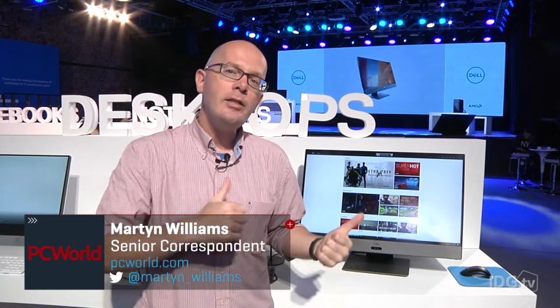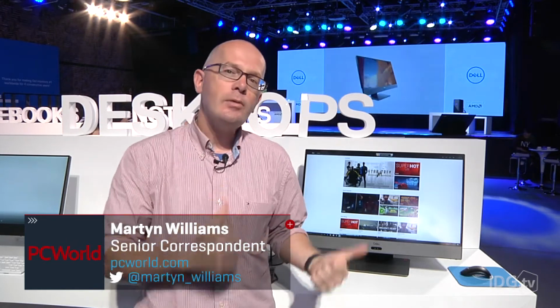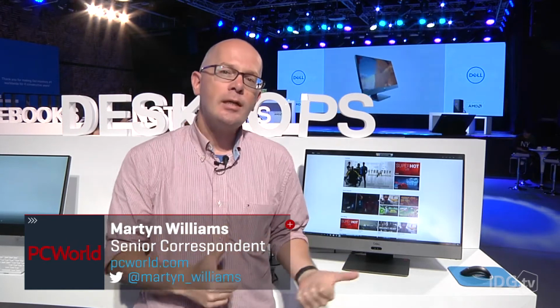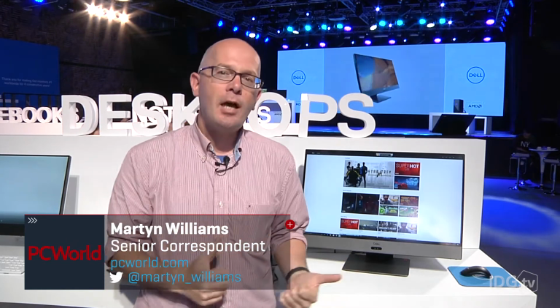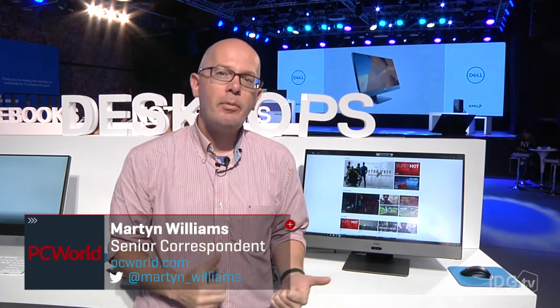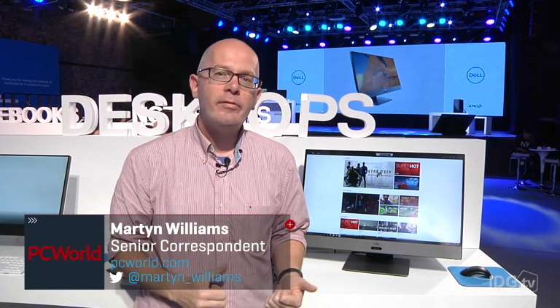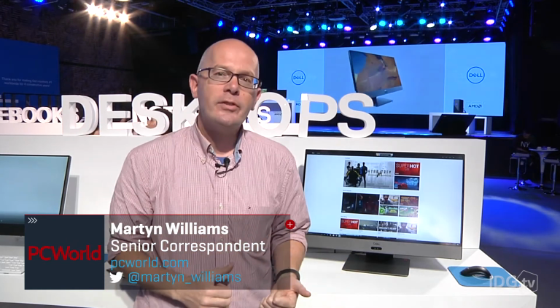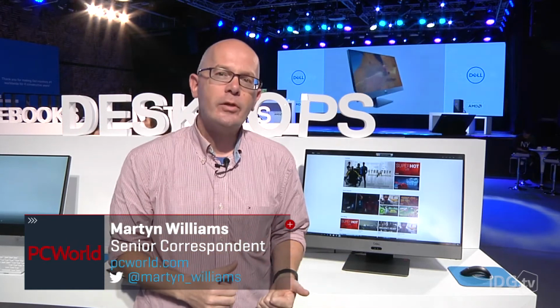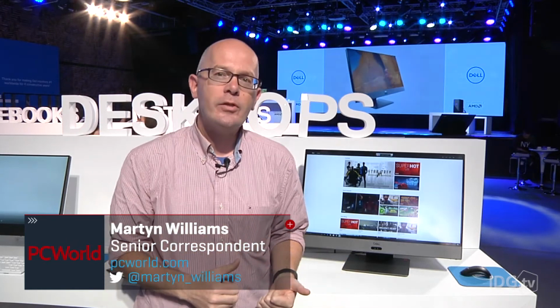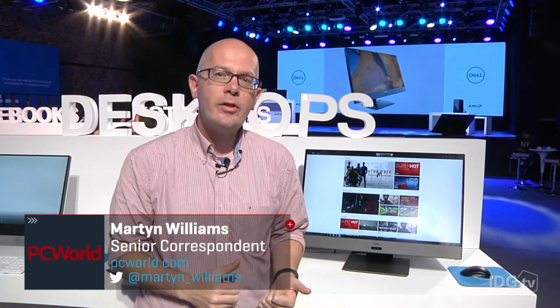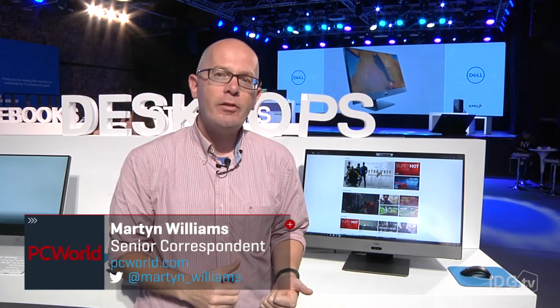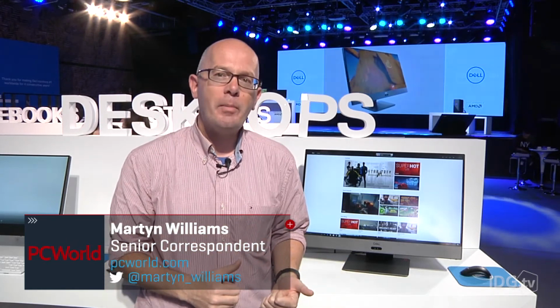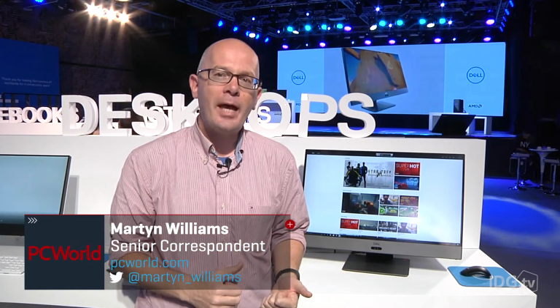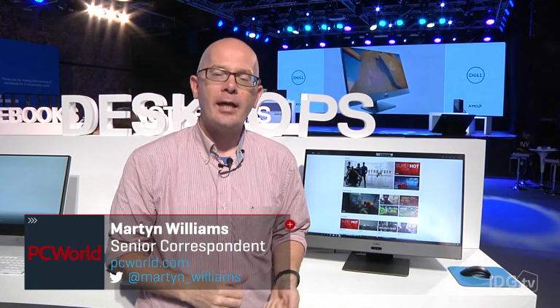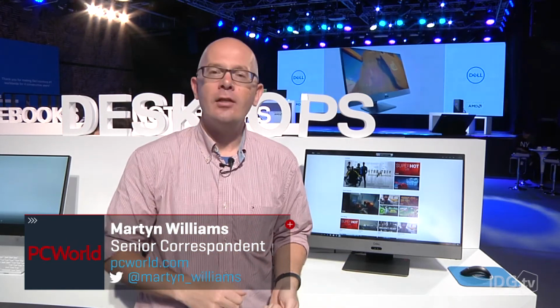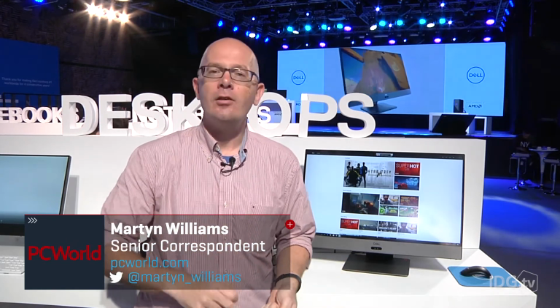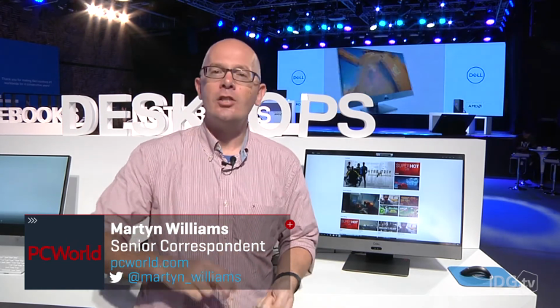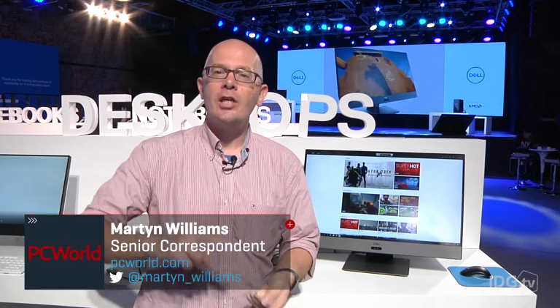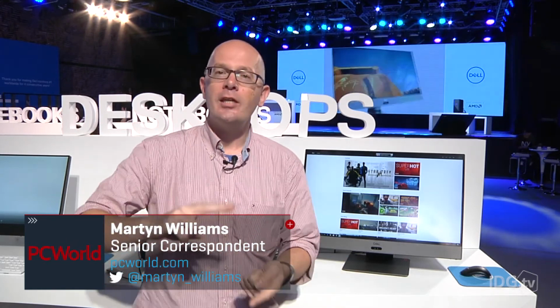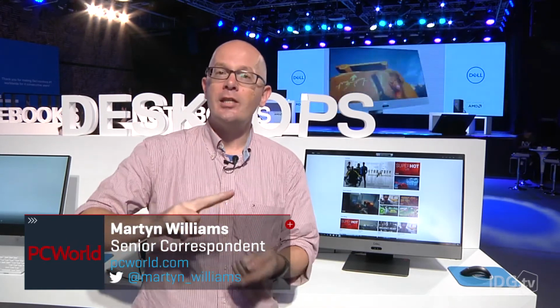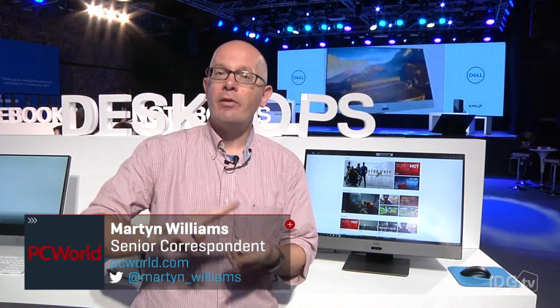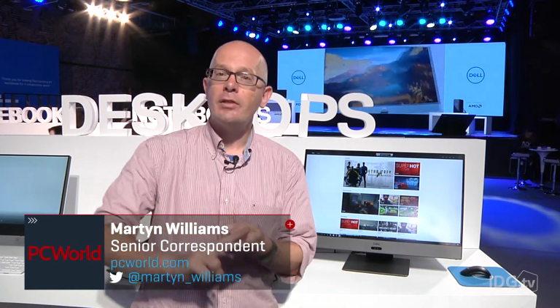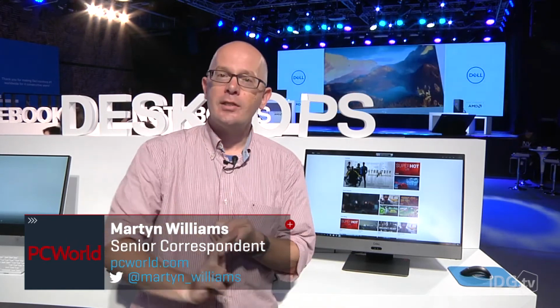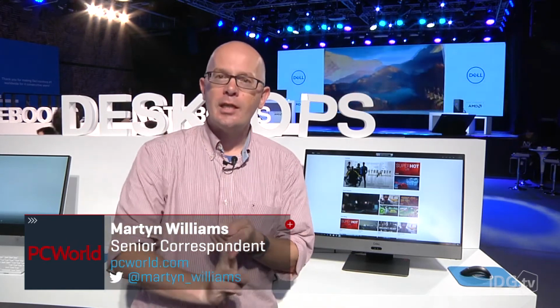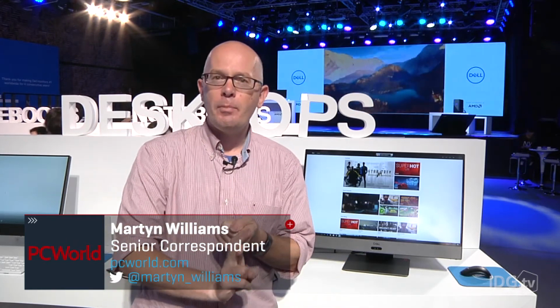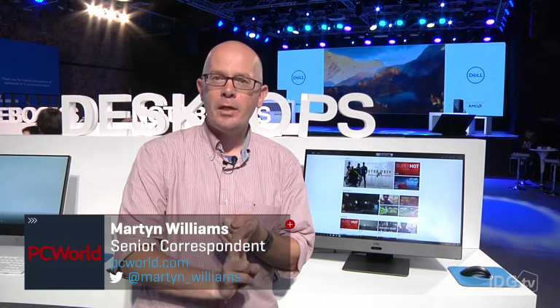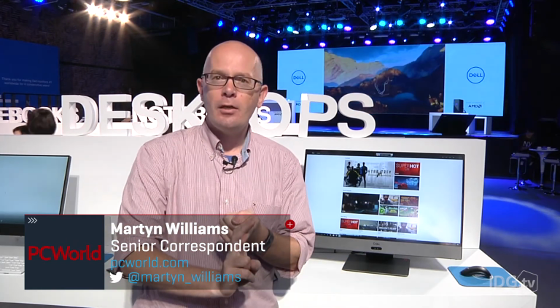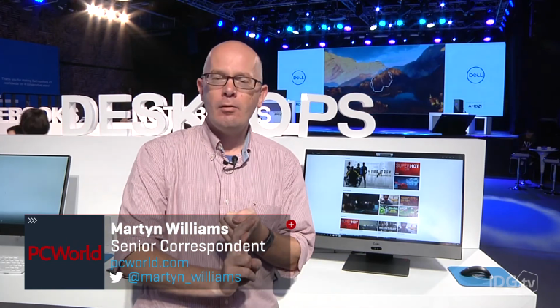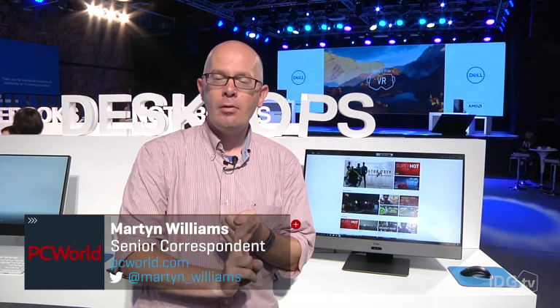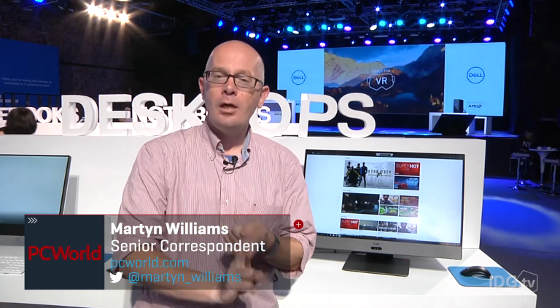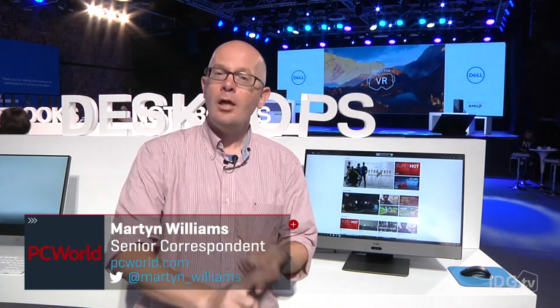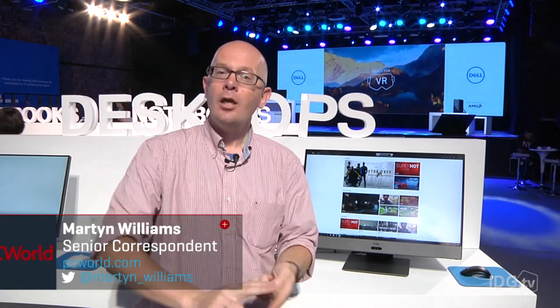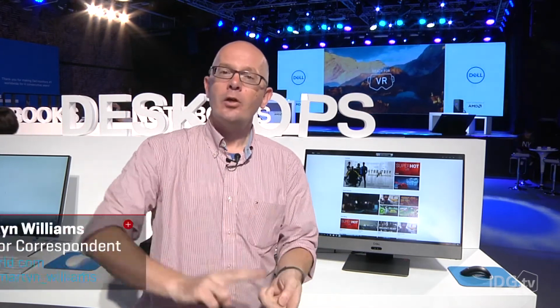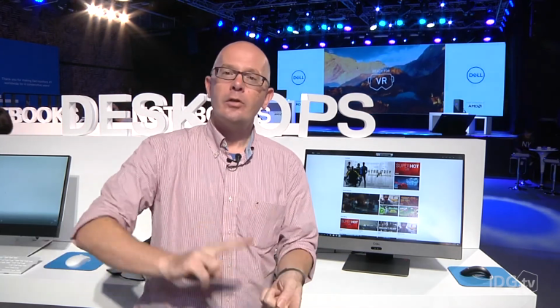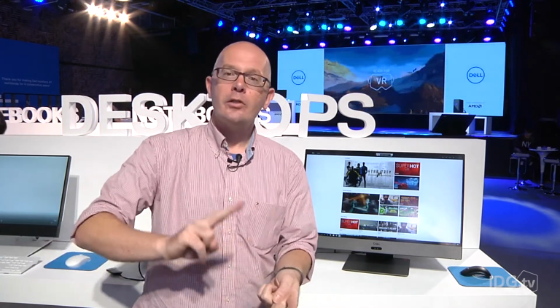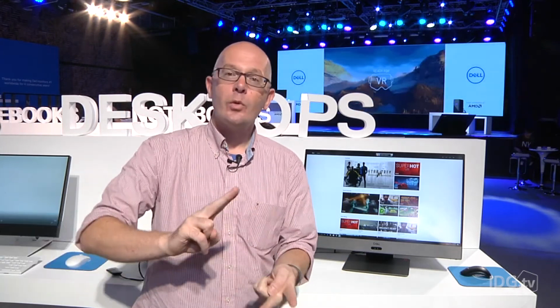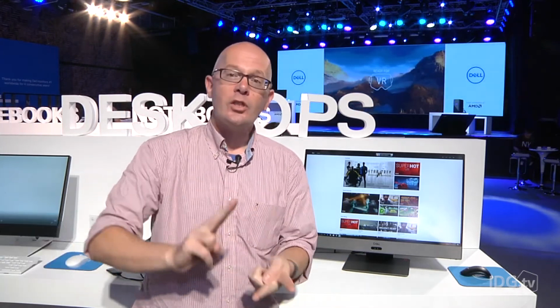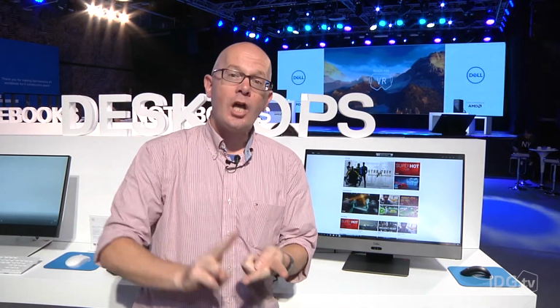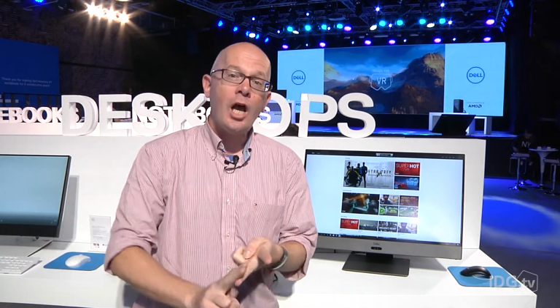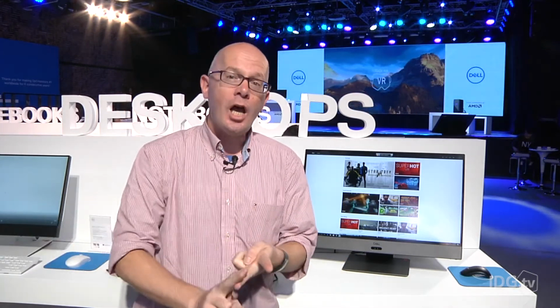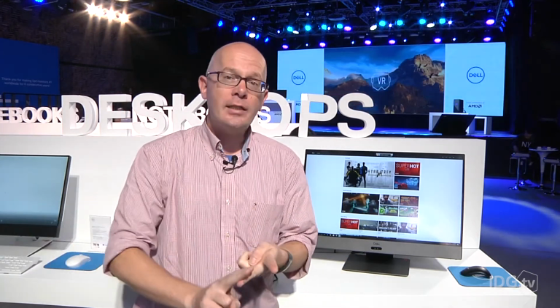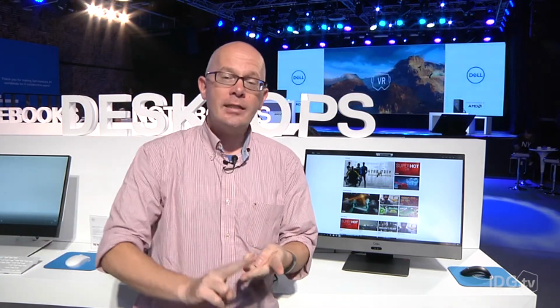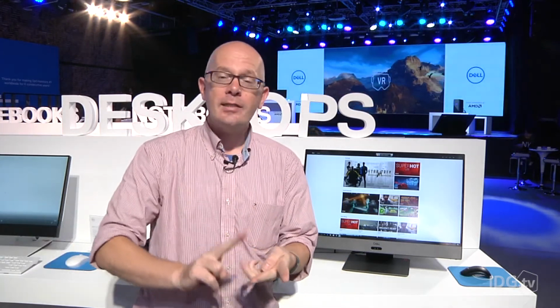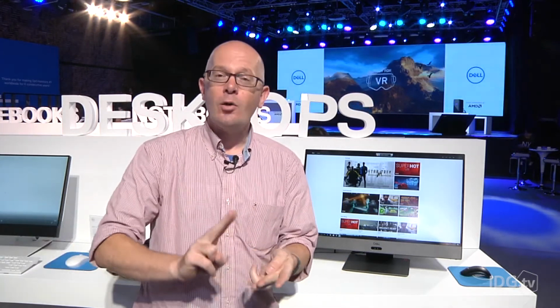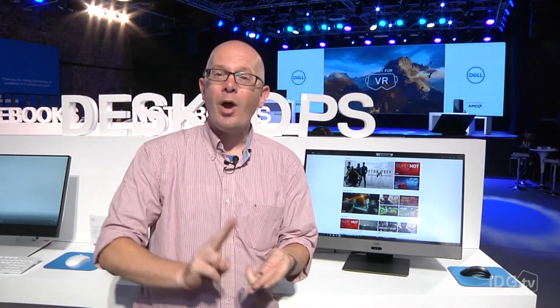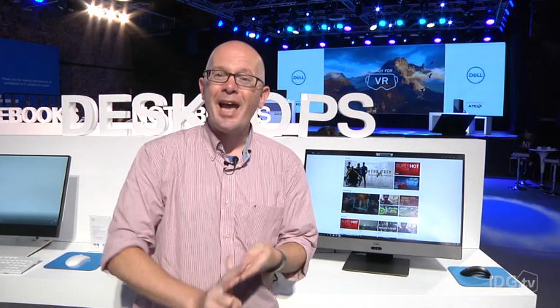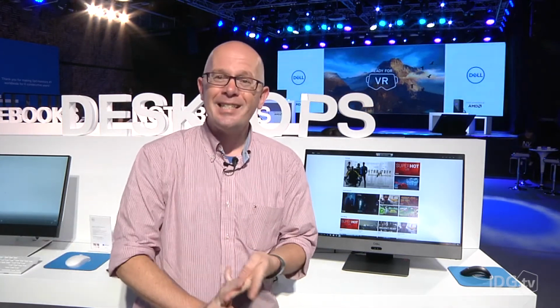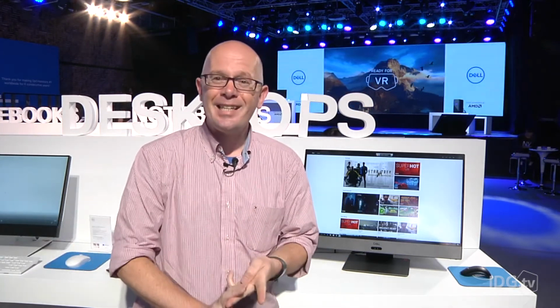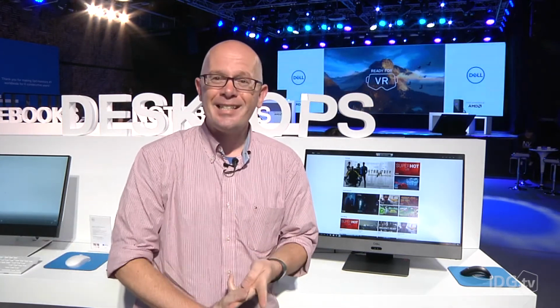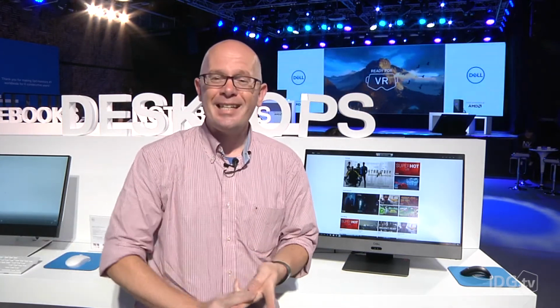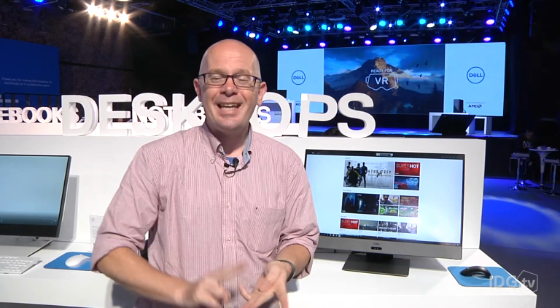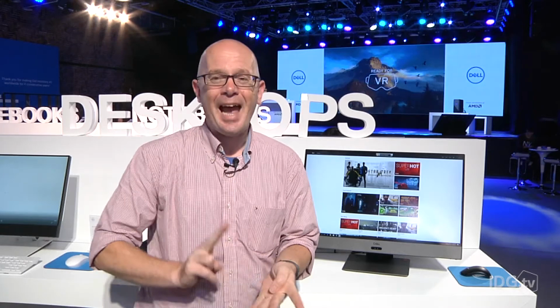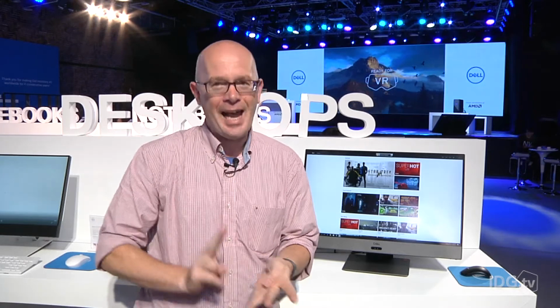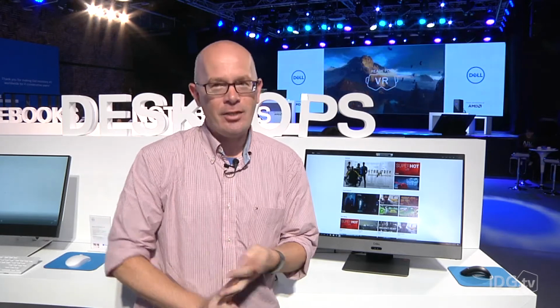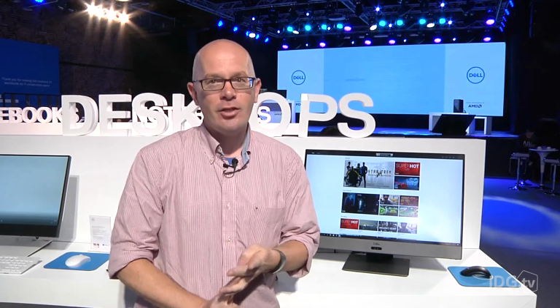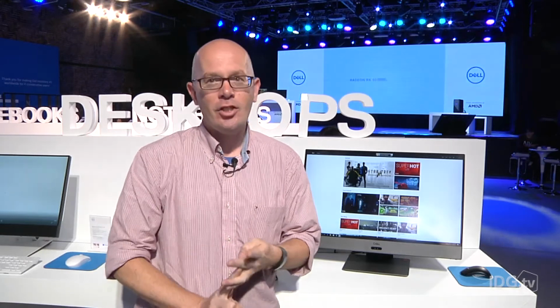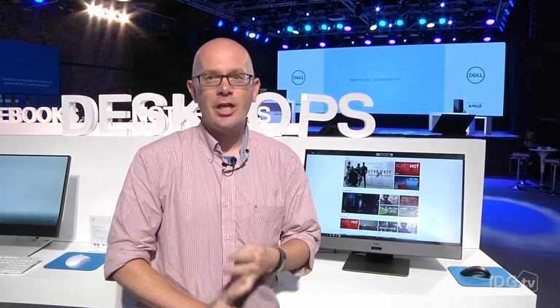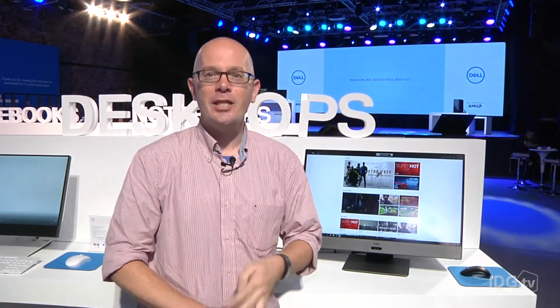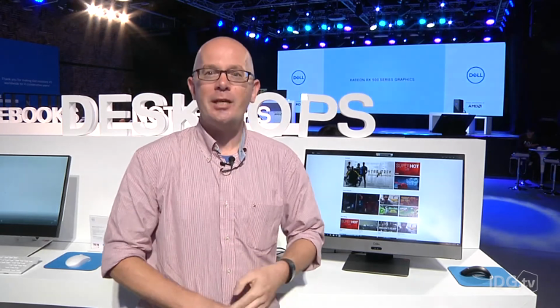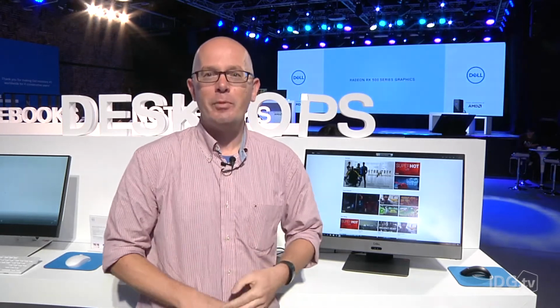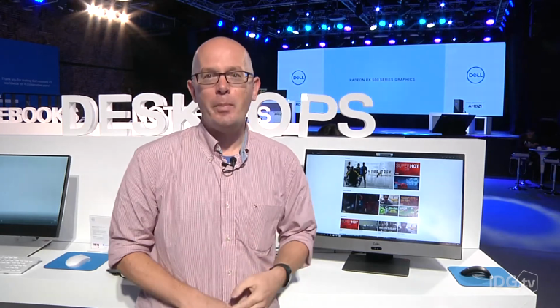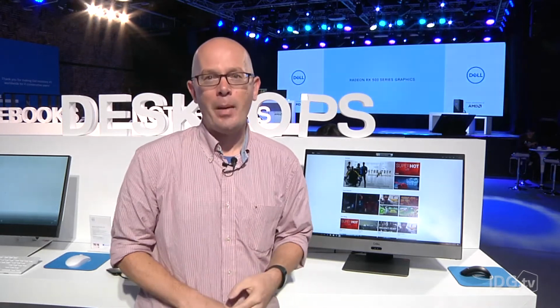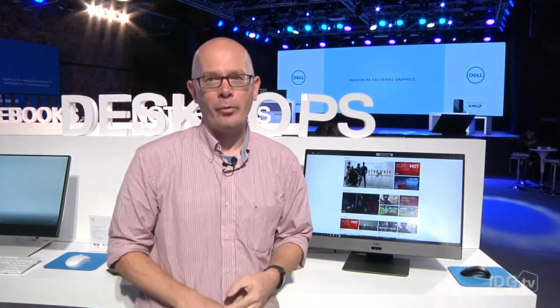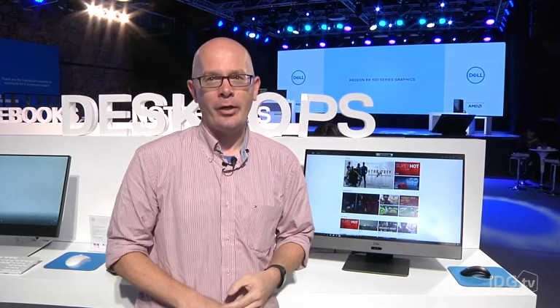Undo a couple of screws on the back and you can change out the CPU, you can switch to a hard disk or SSD, and you can change up the memory.